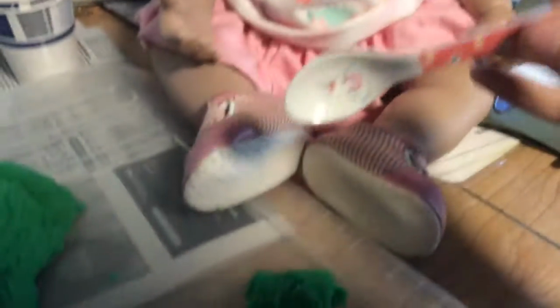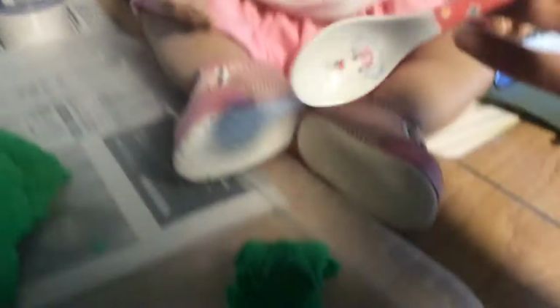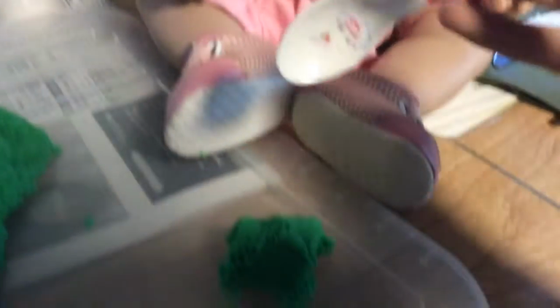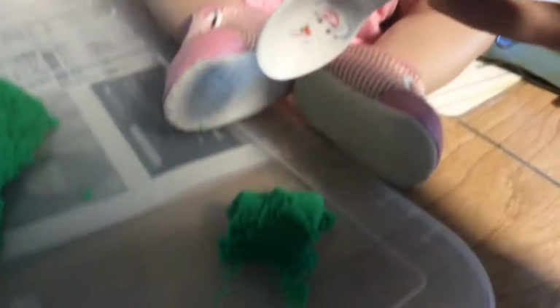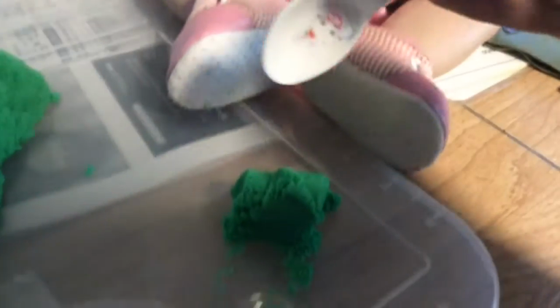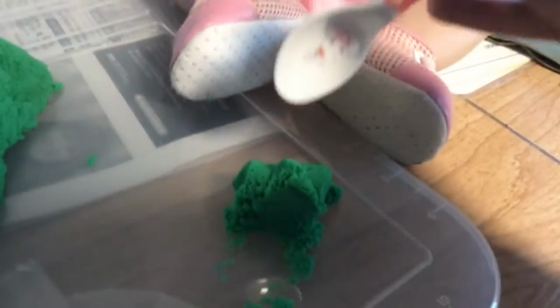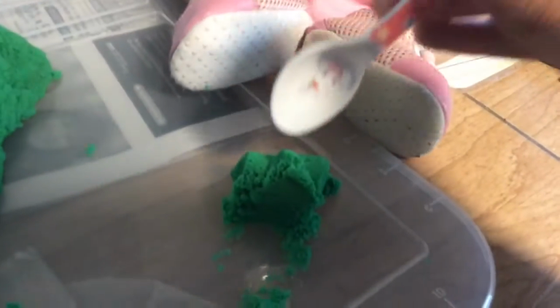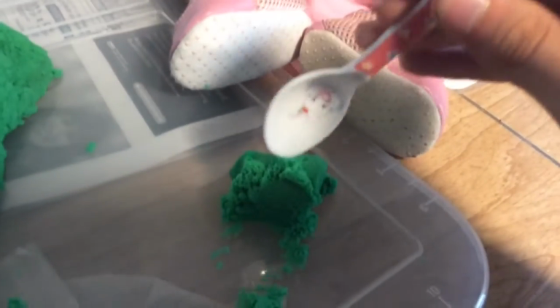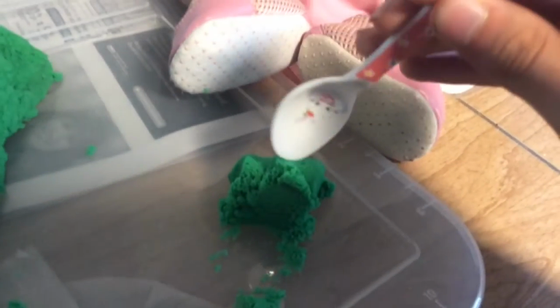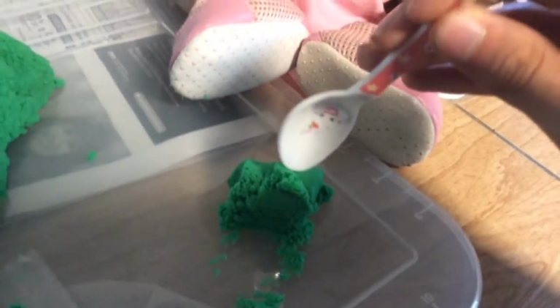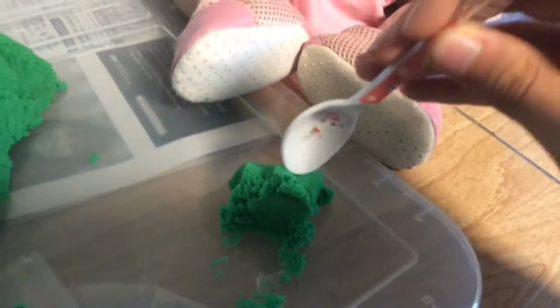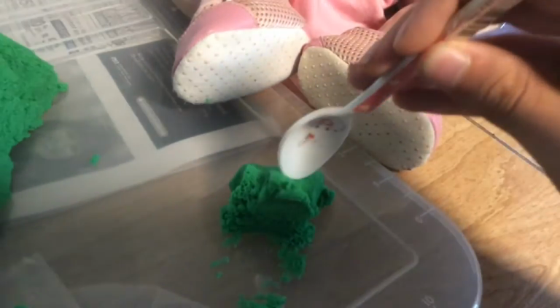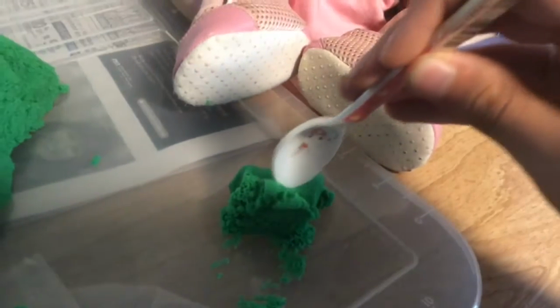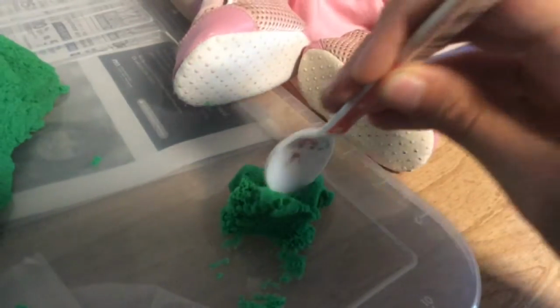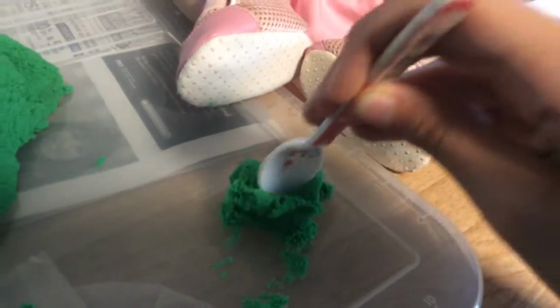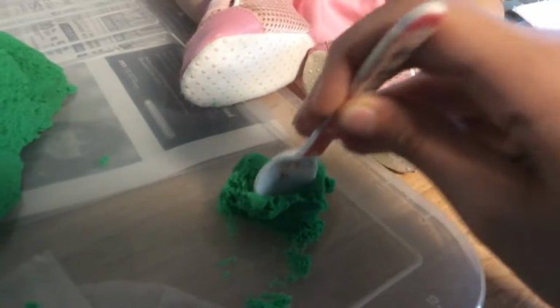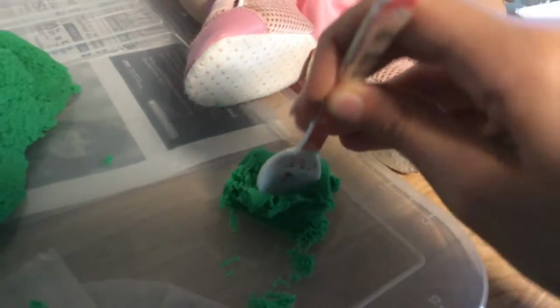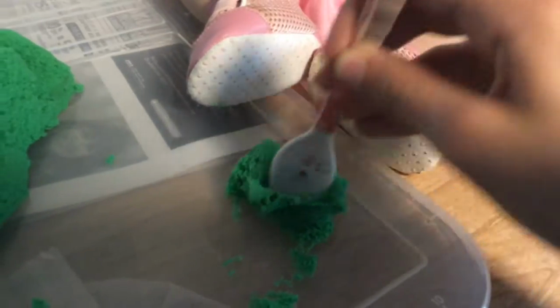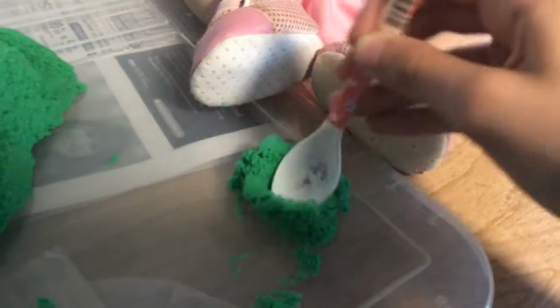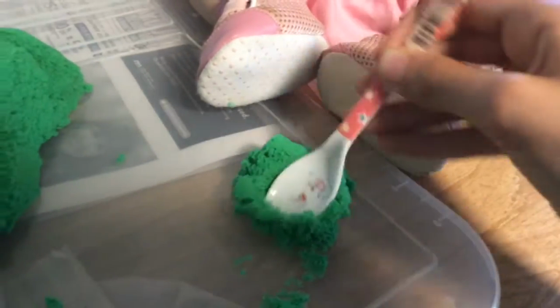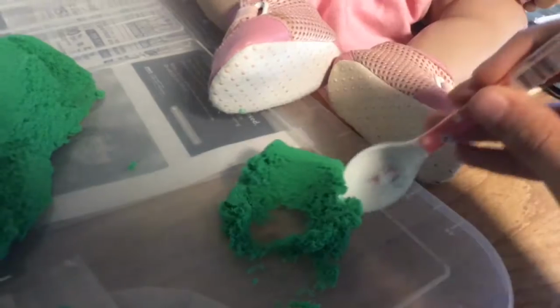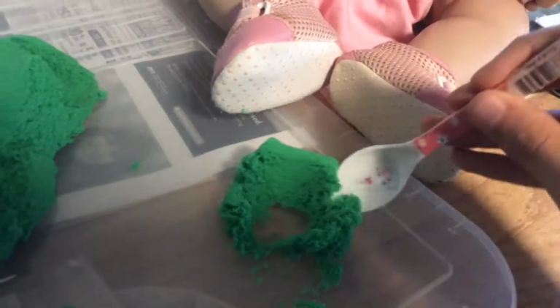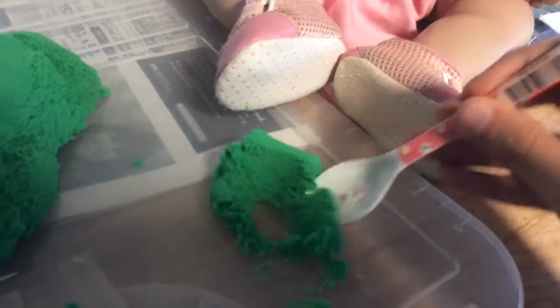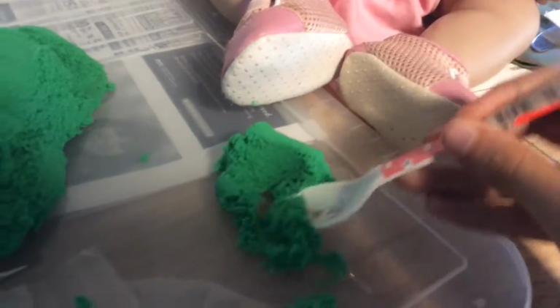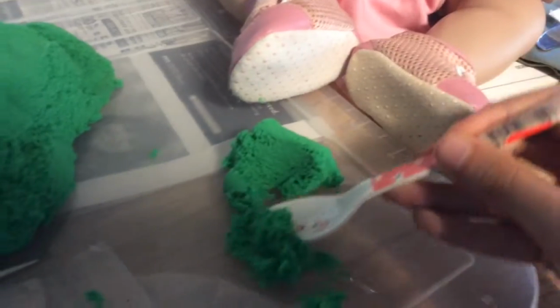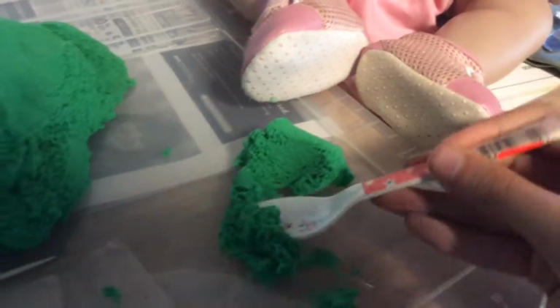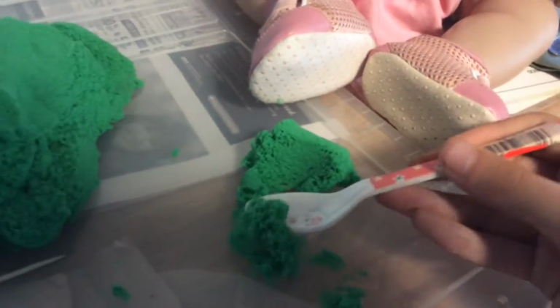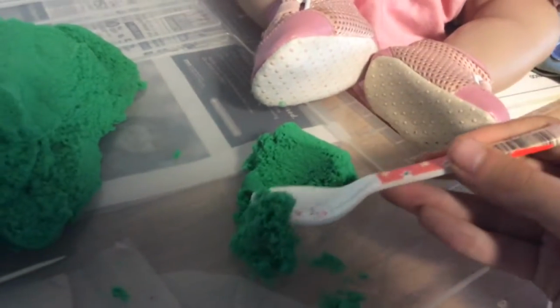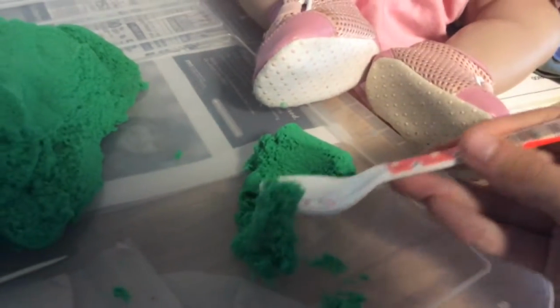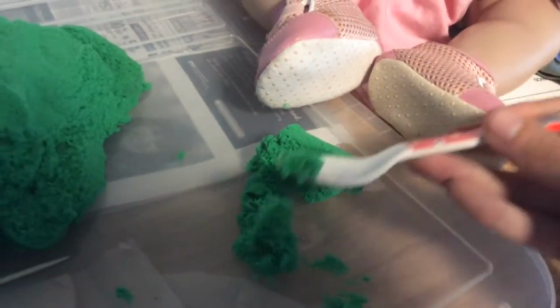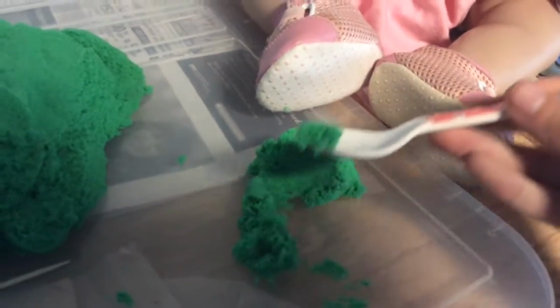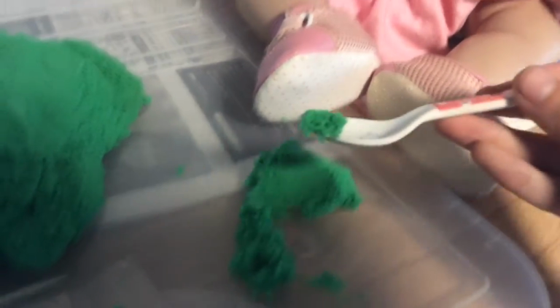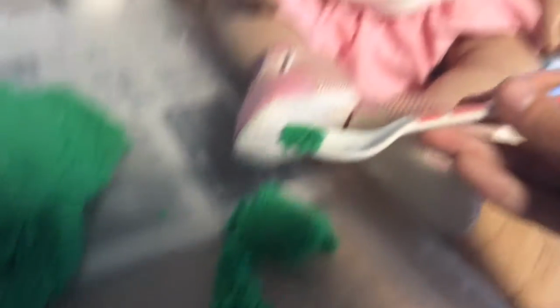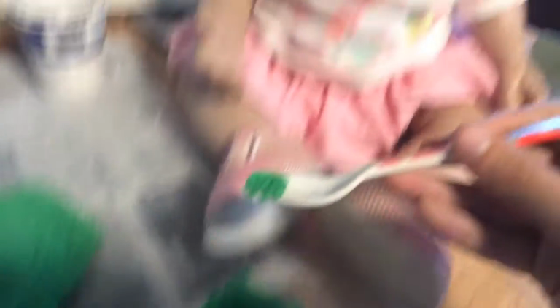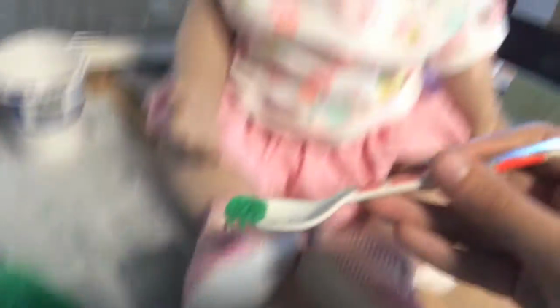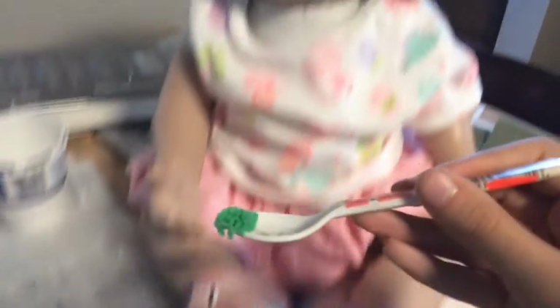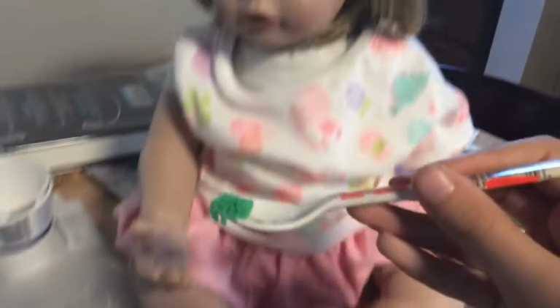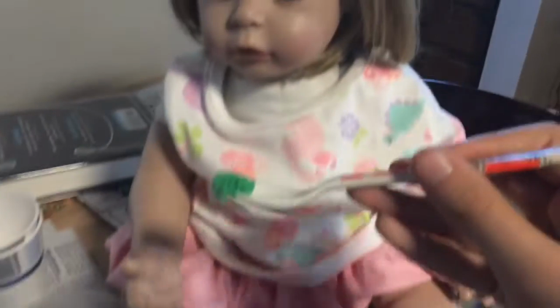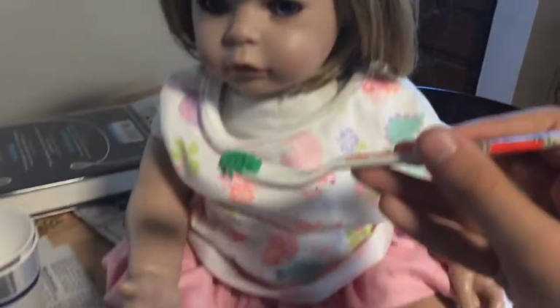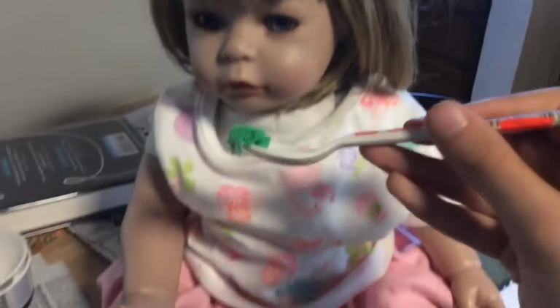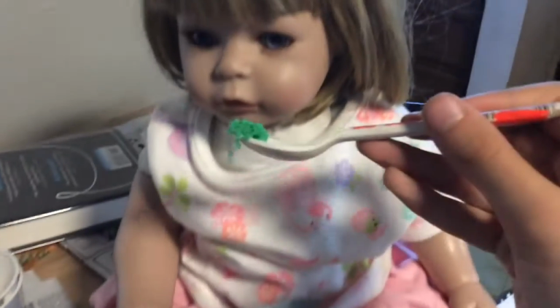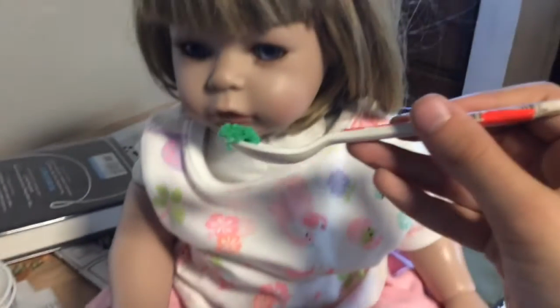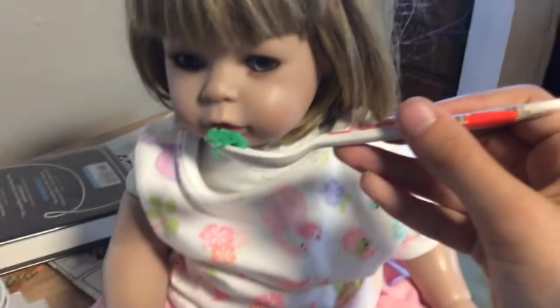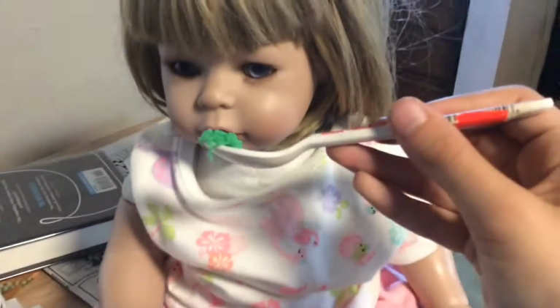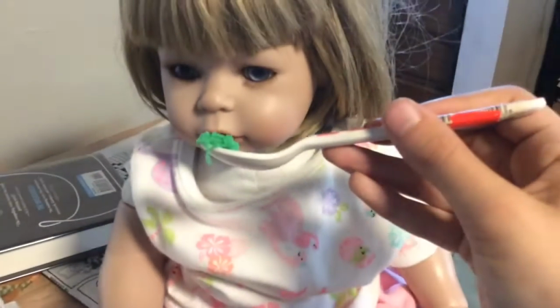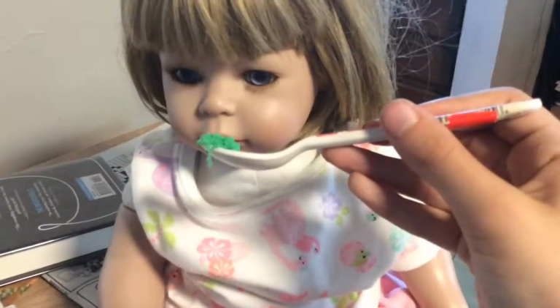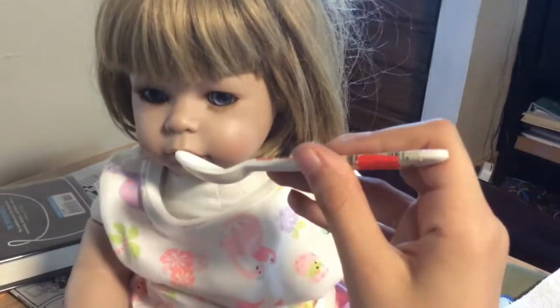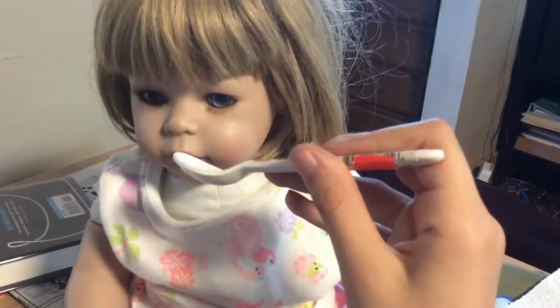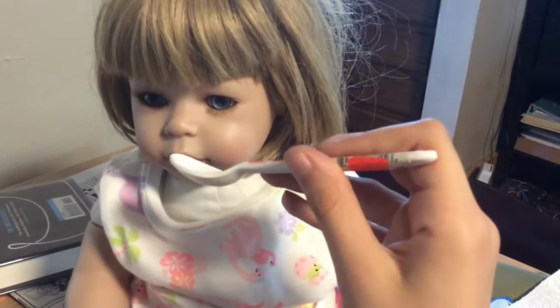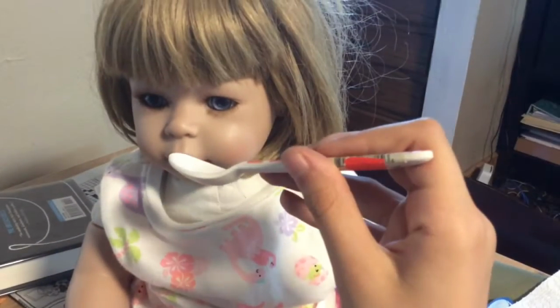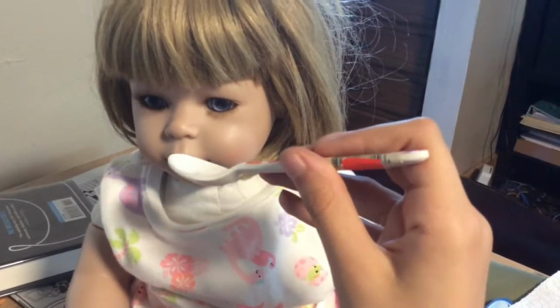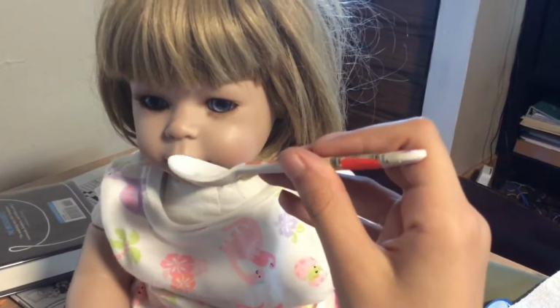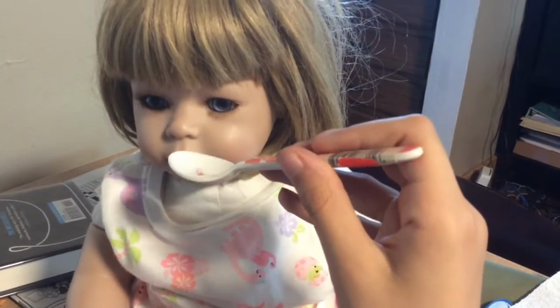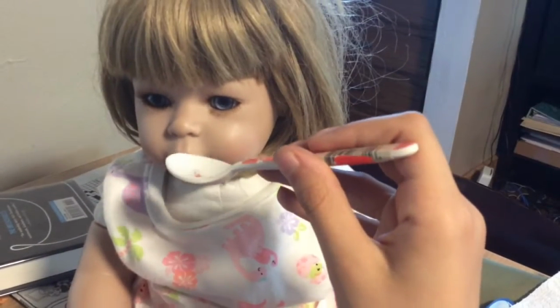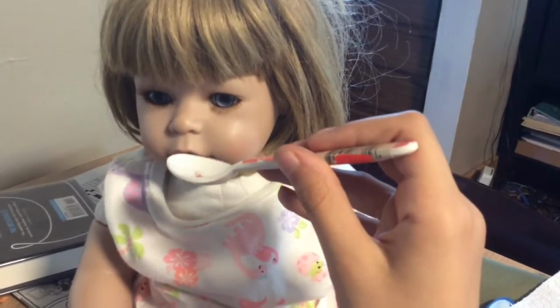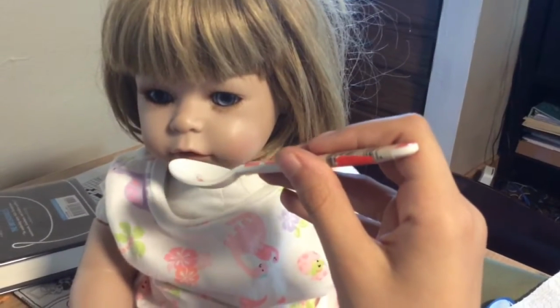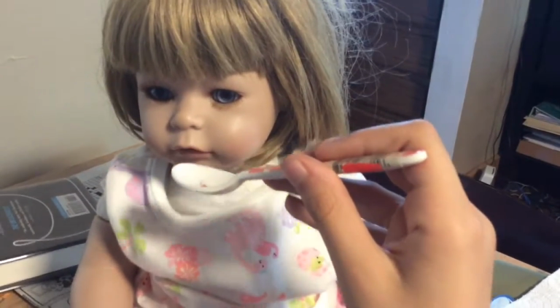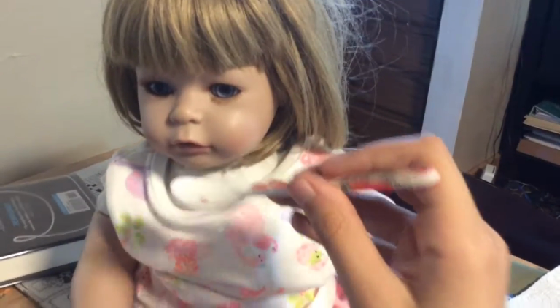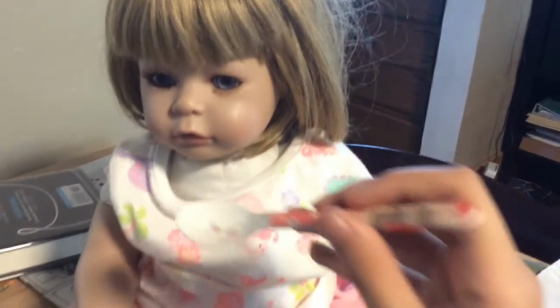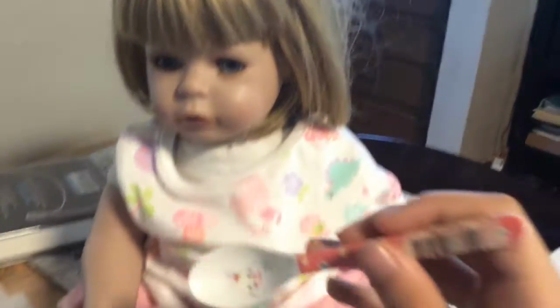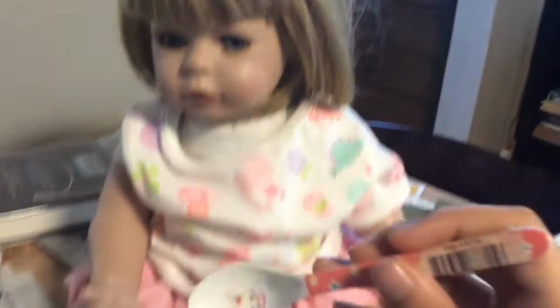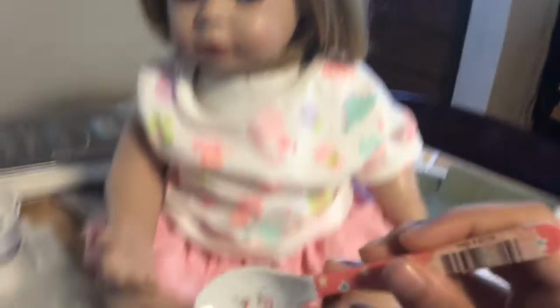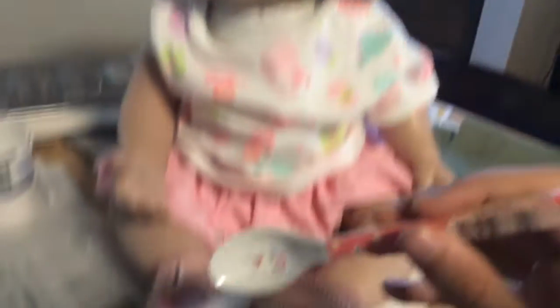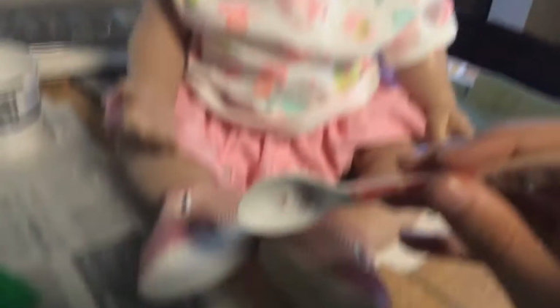Guys, I think that means she likes it! Let's do another bite. Mm-hmm.